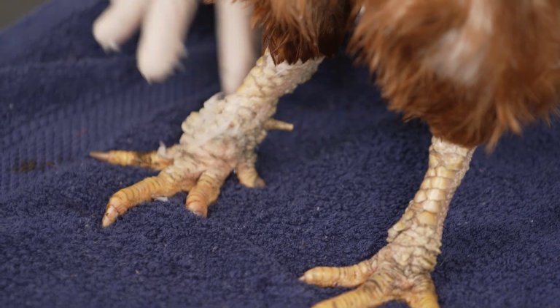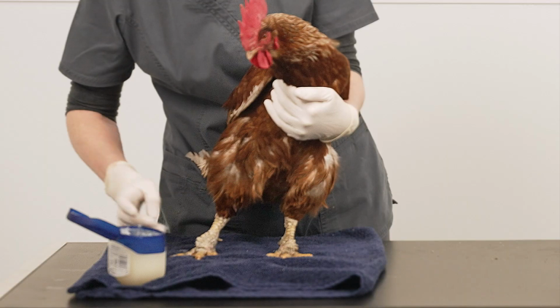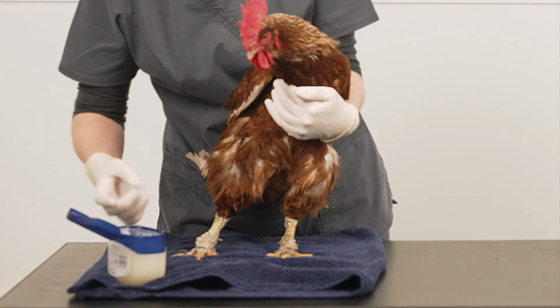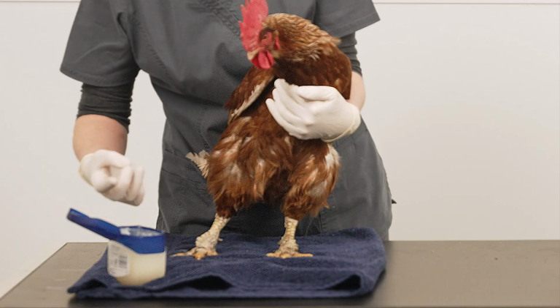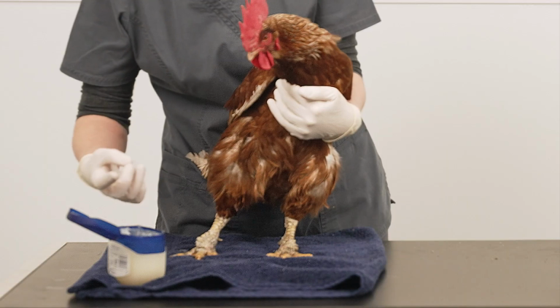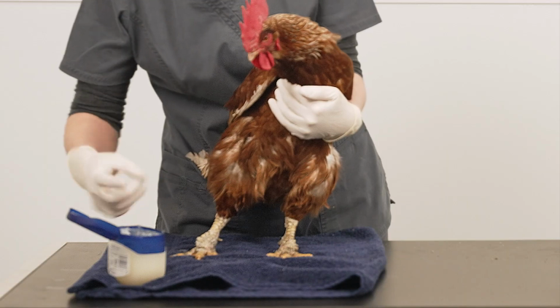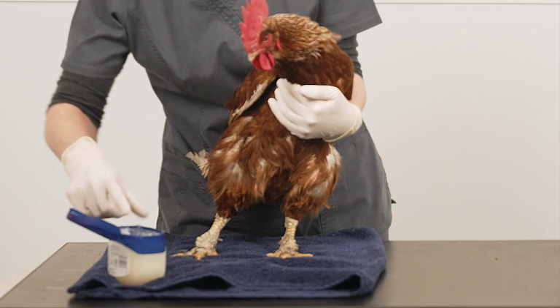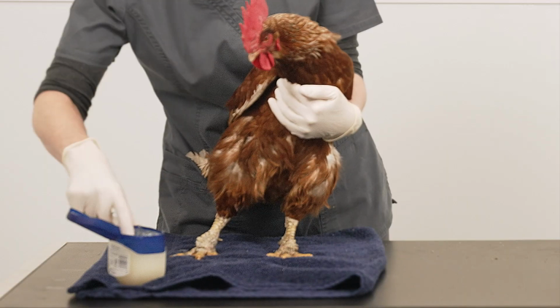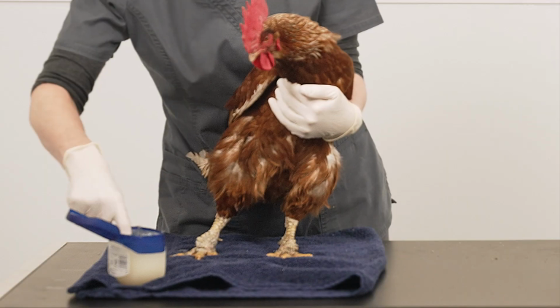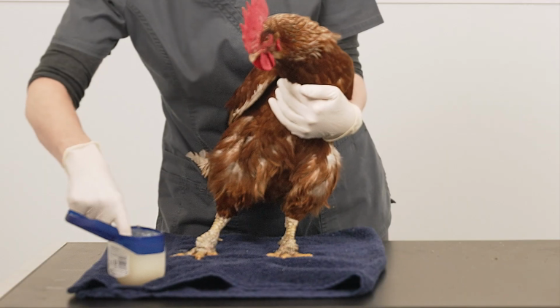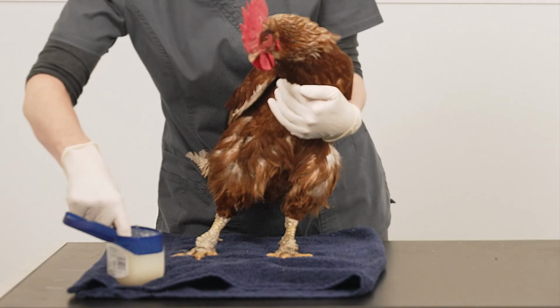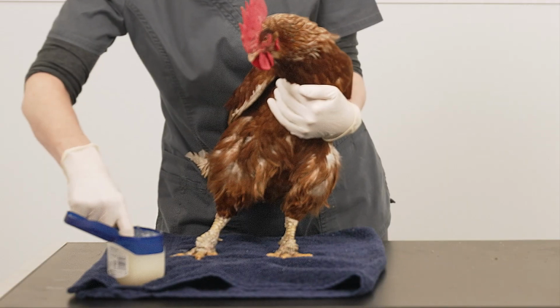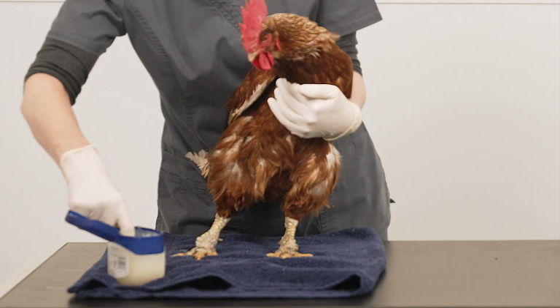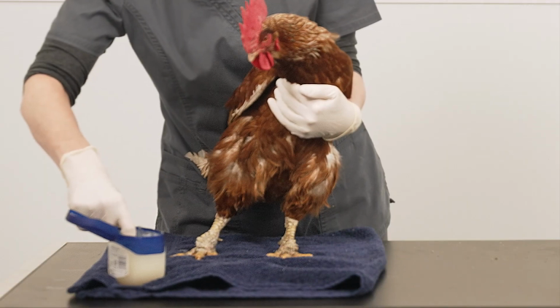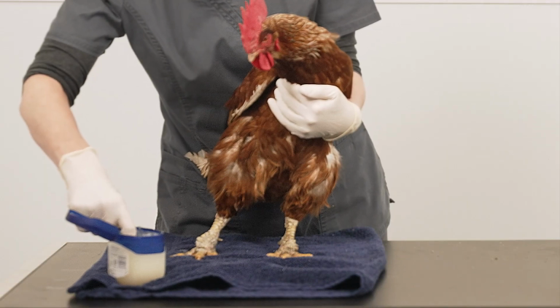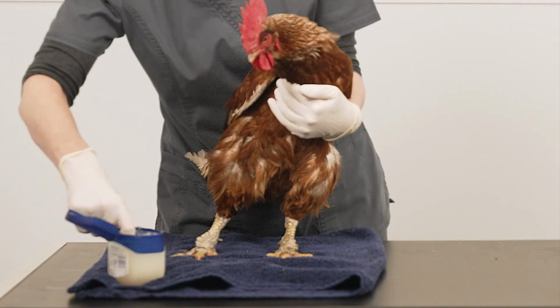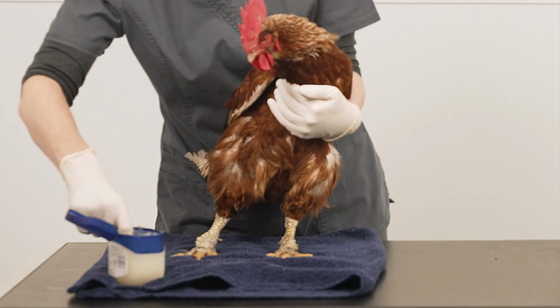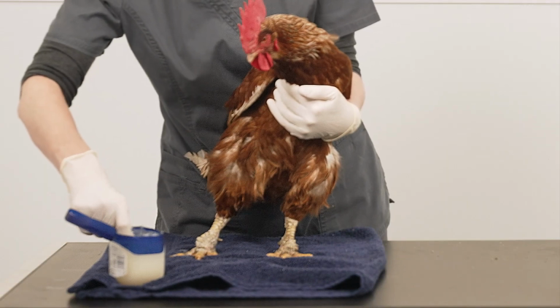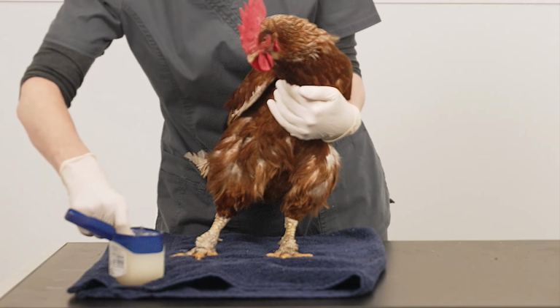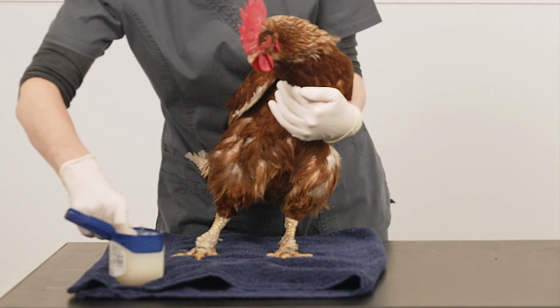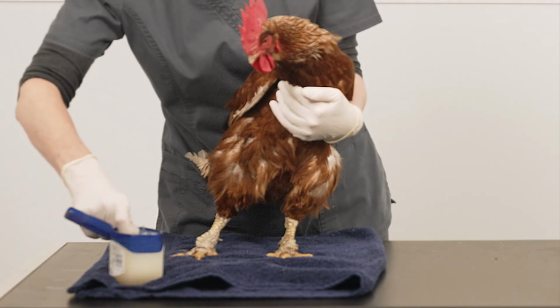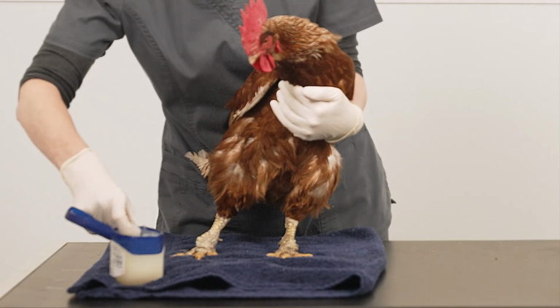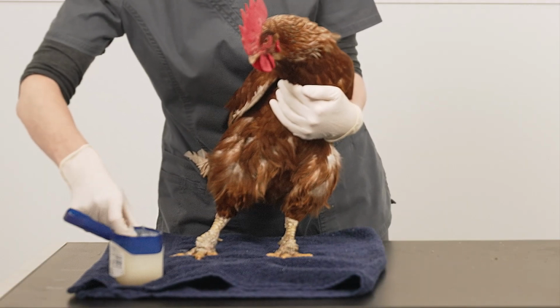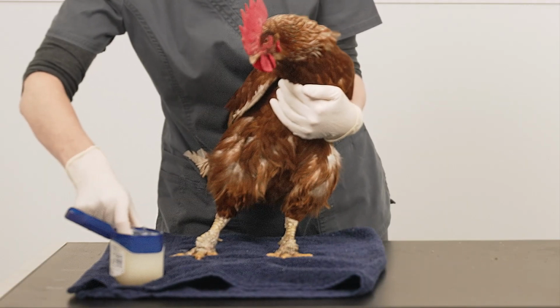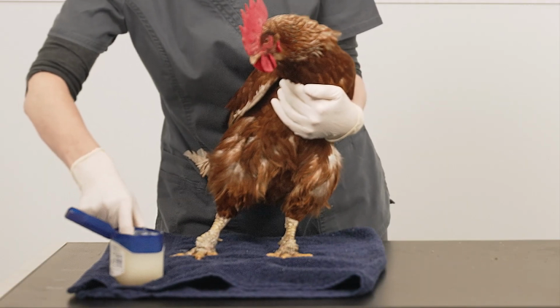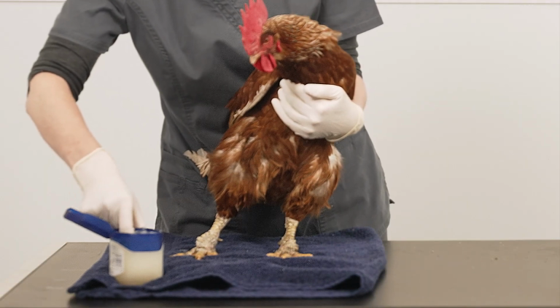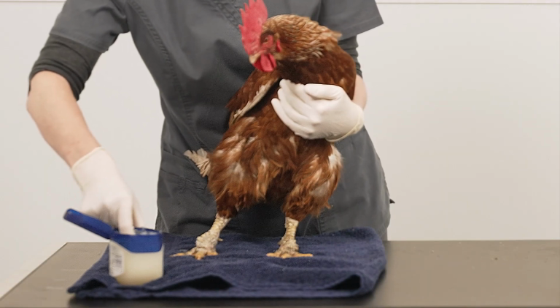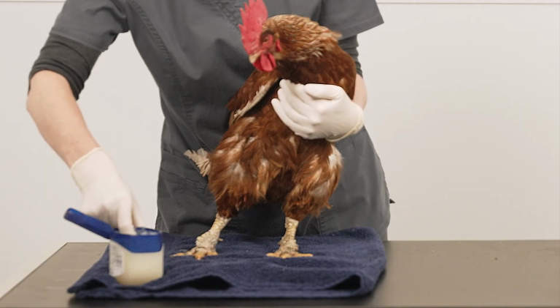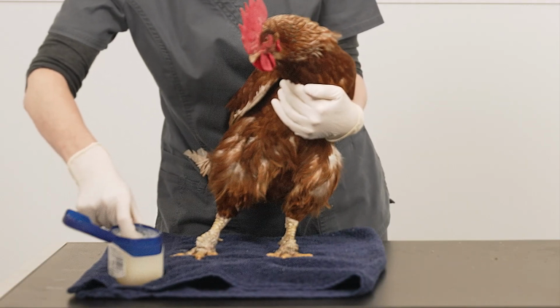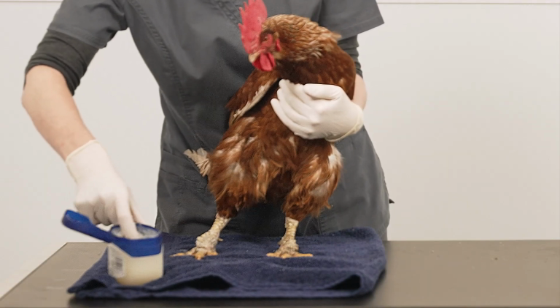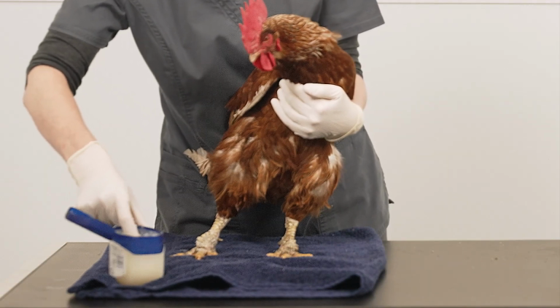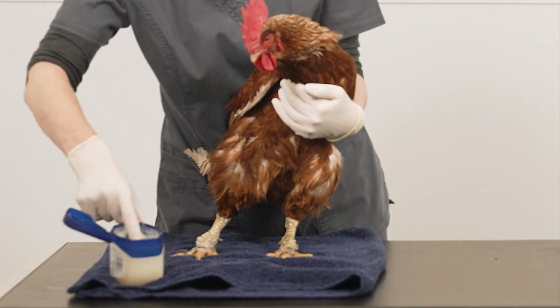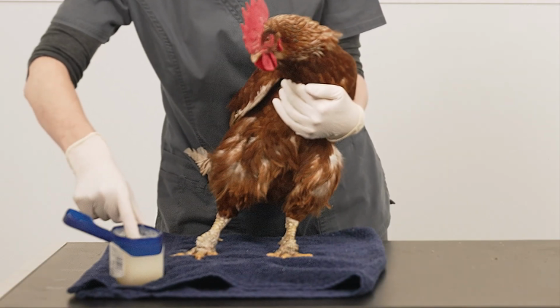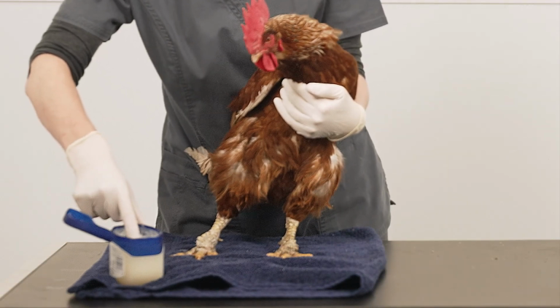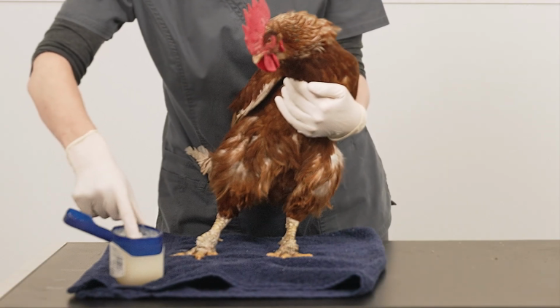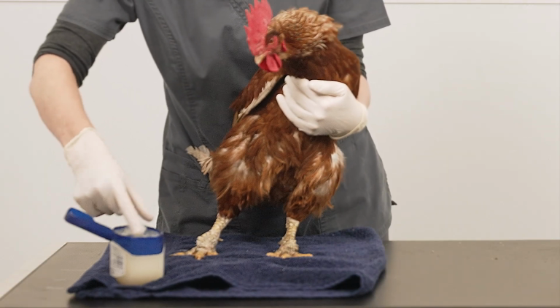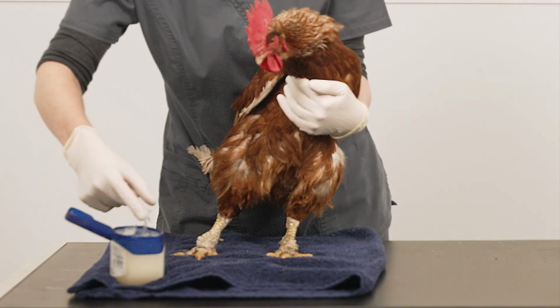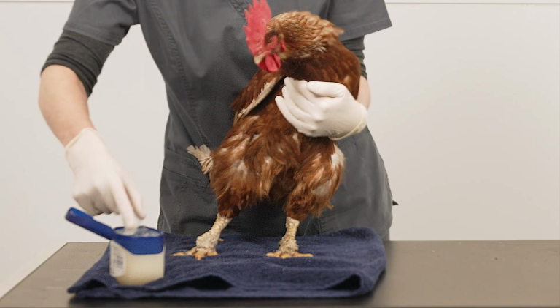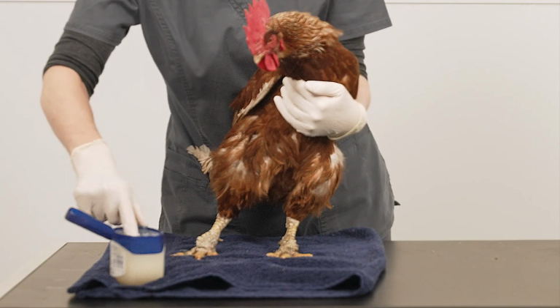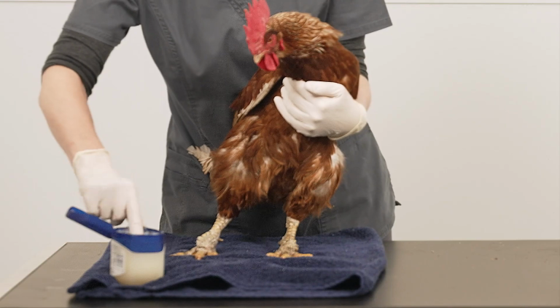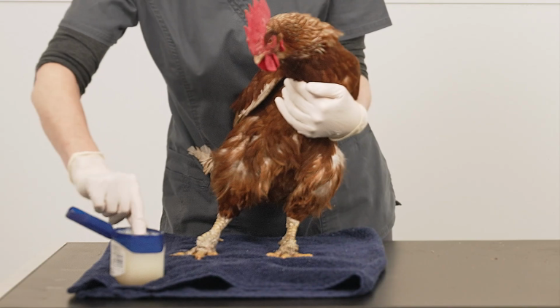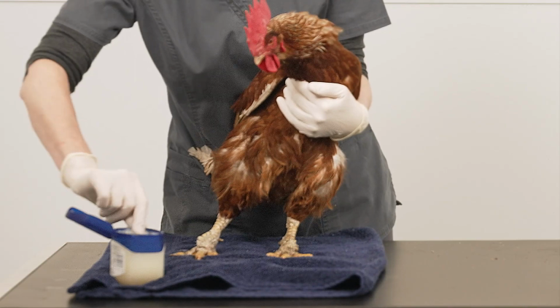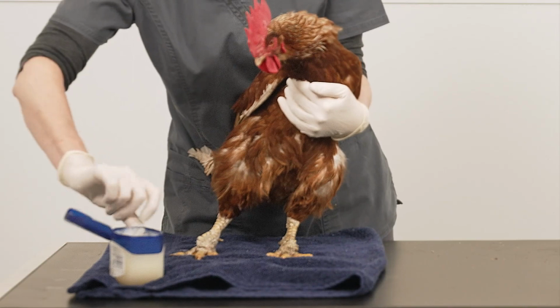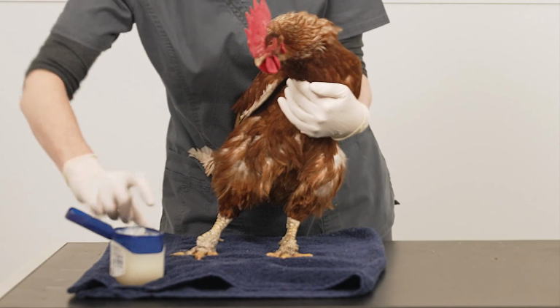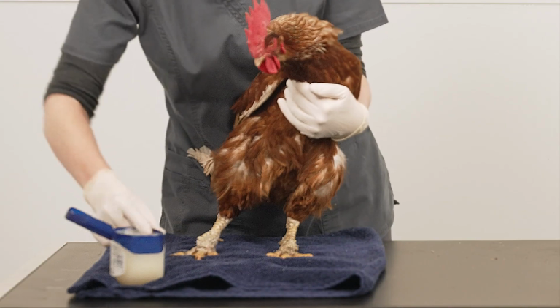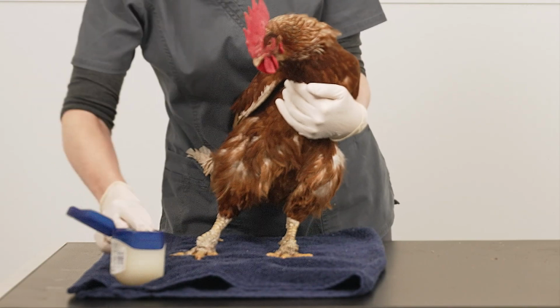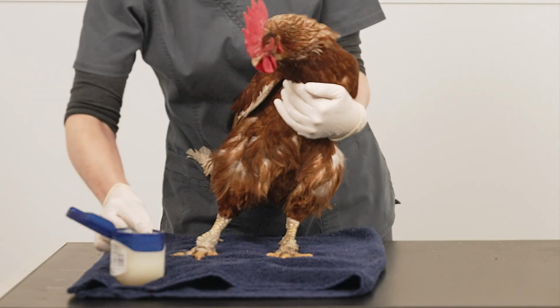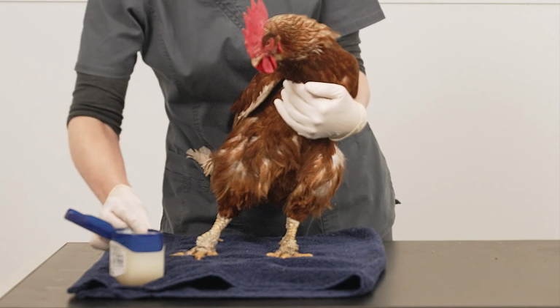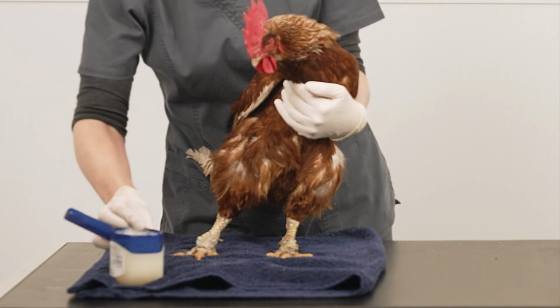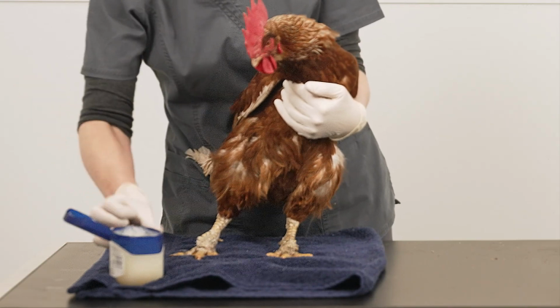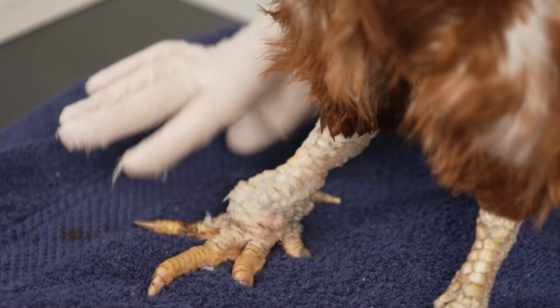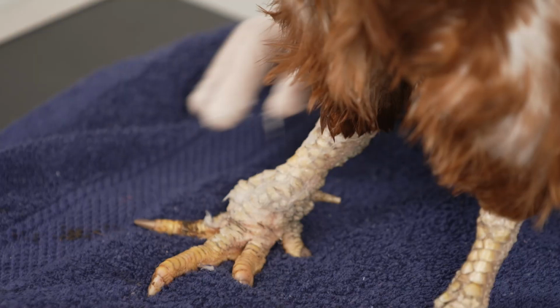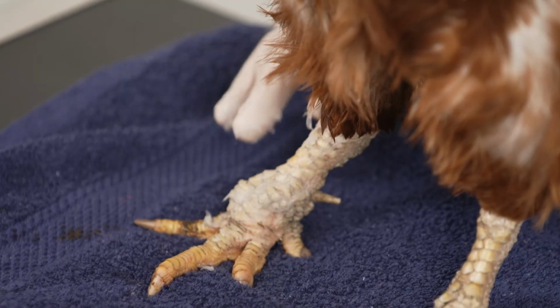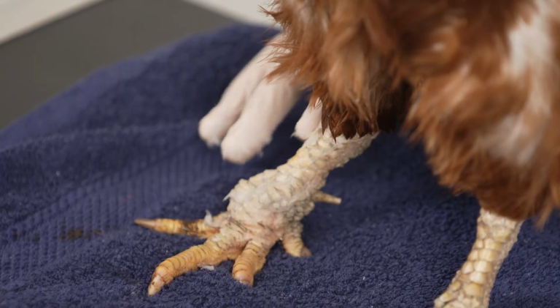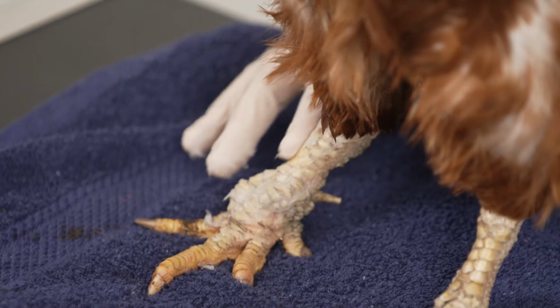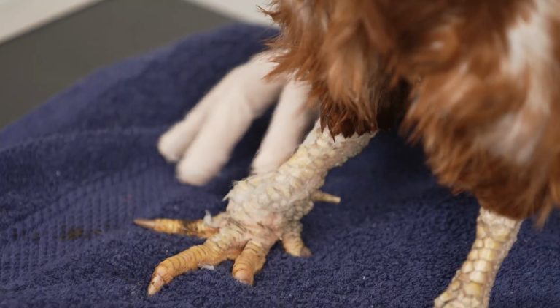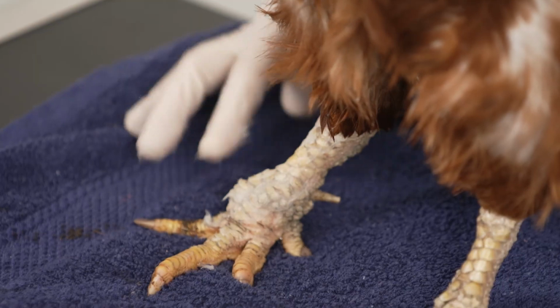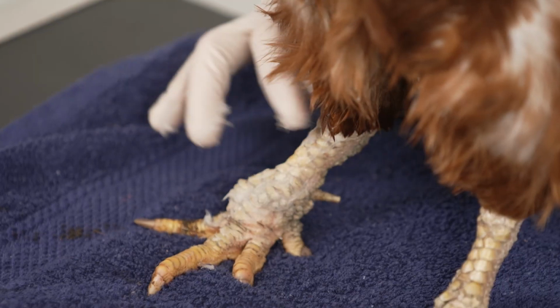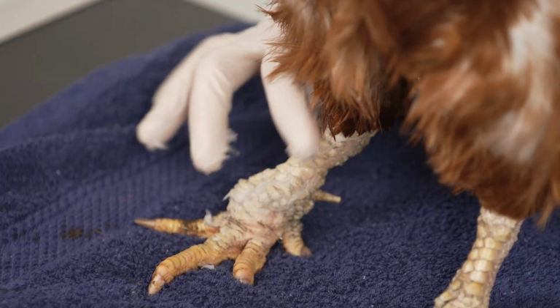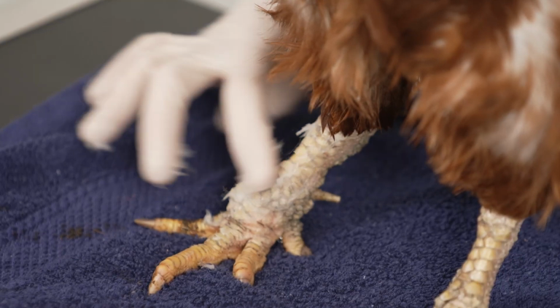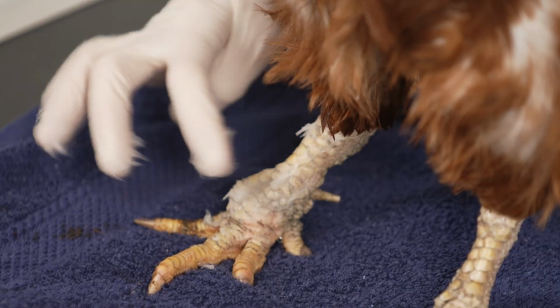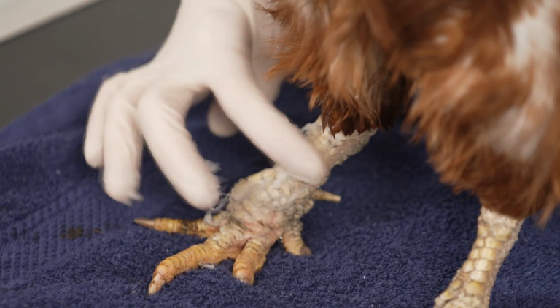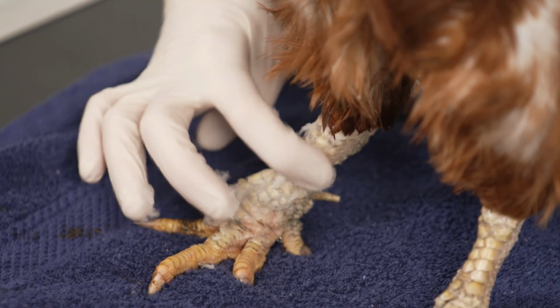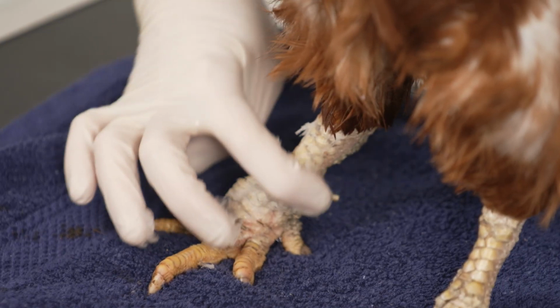Don't be tempted to cut or pick off the damaged scales. This can cause further trauma to the underlying skin and will be painful for the bird.